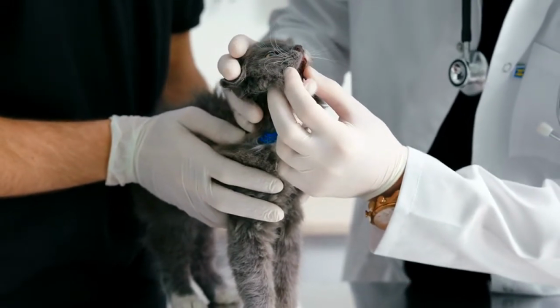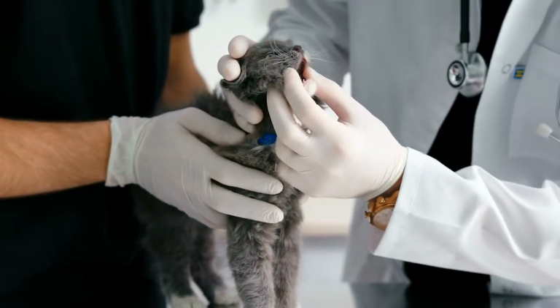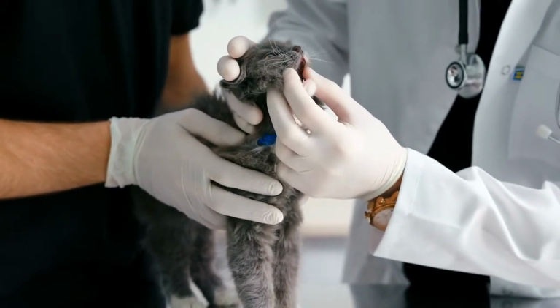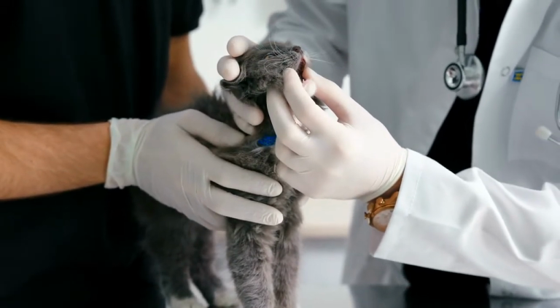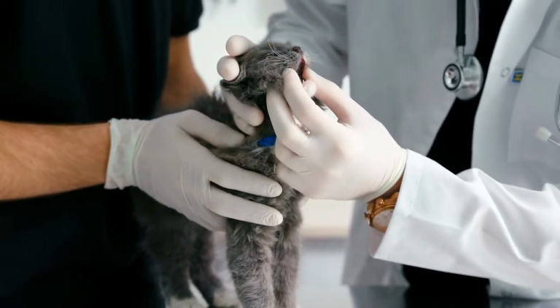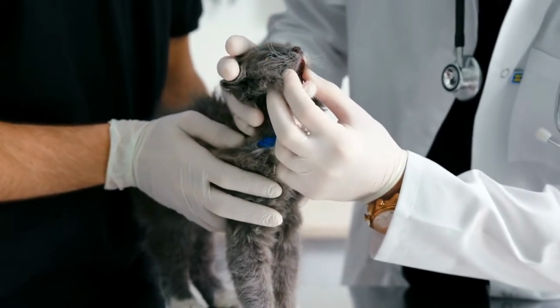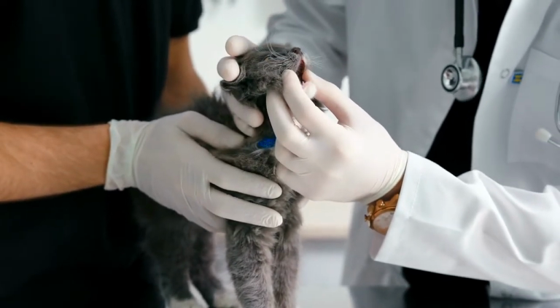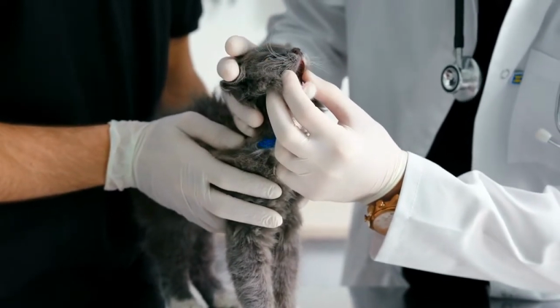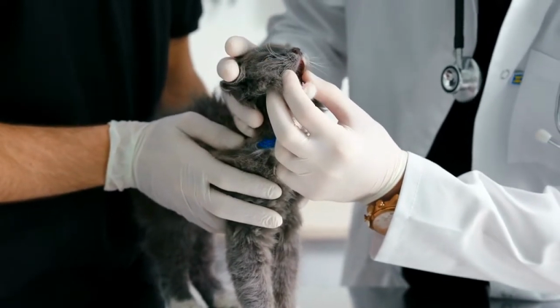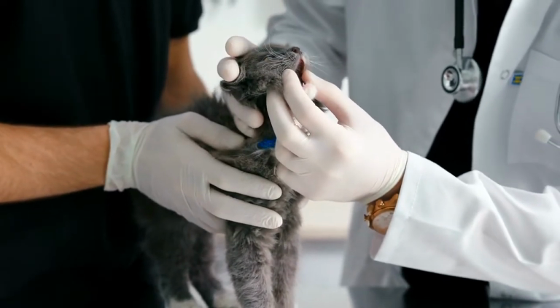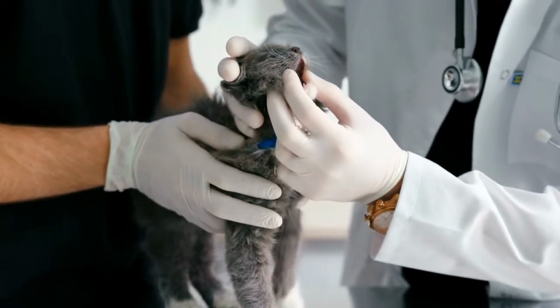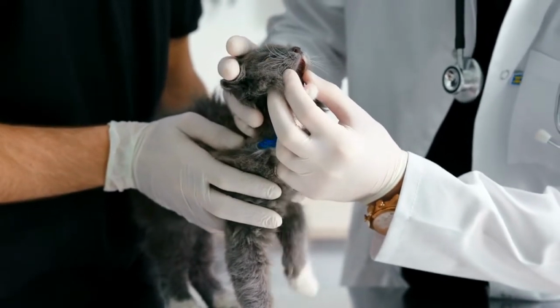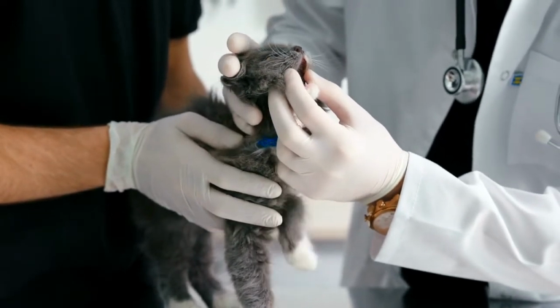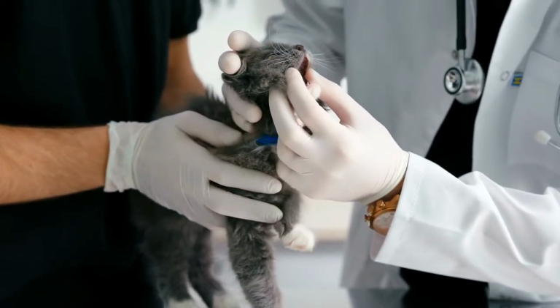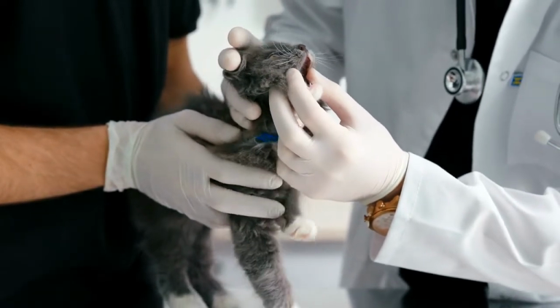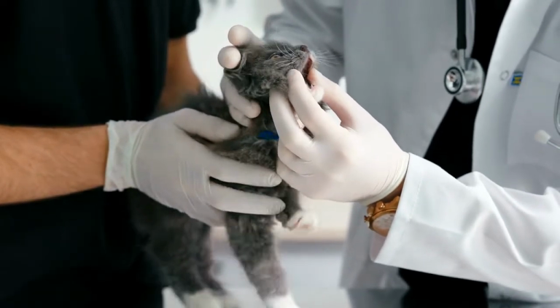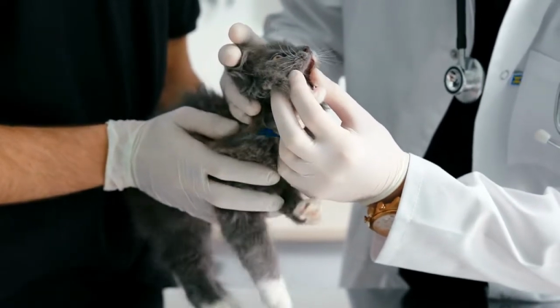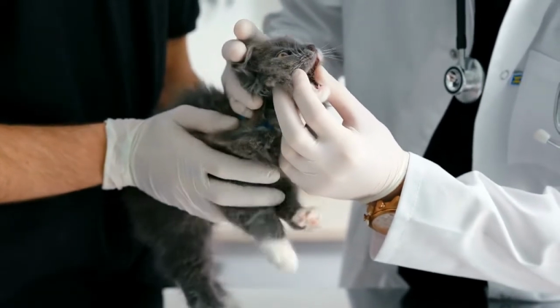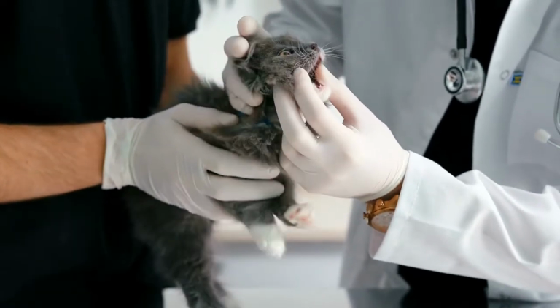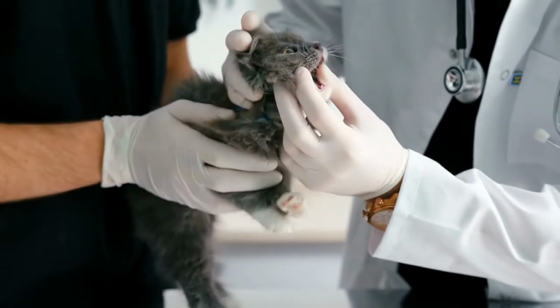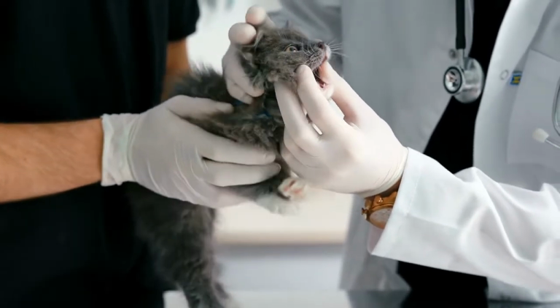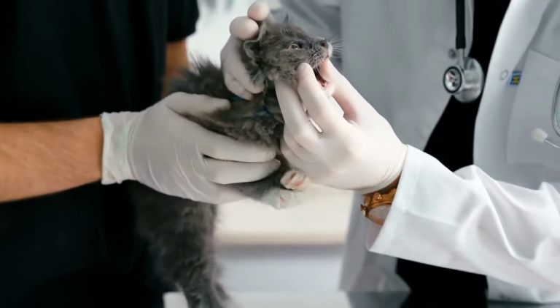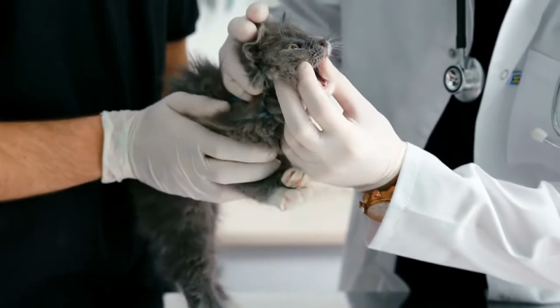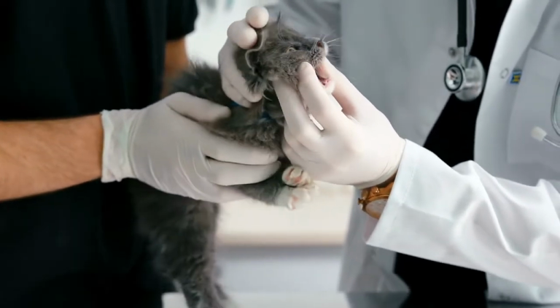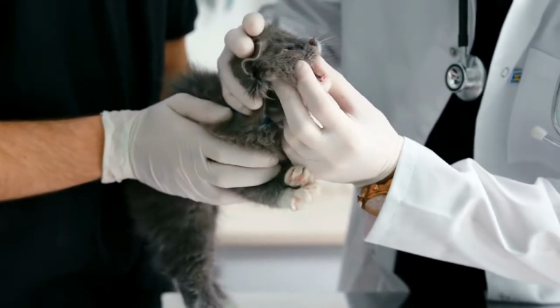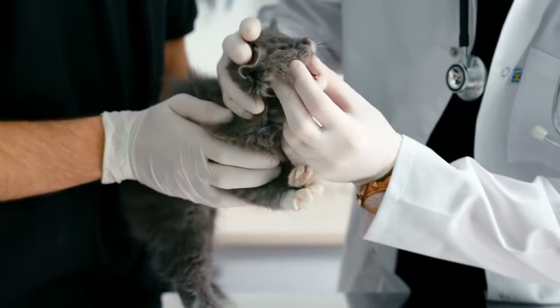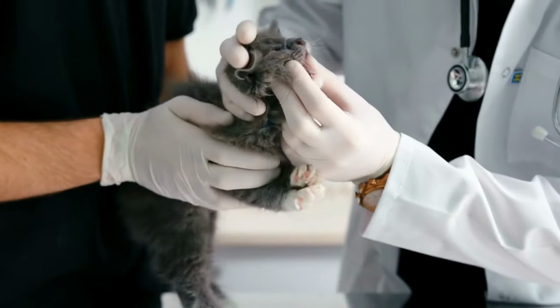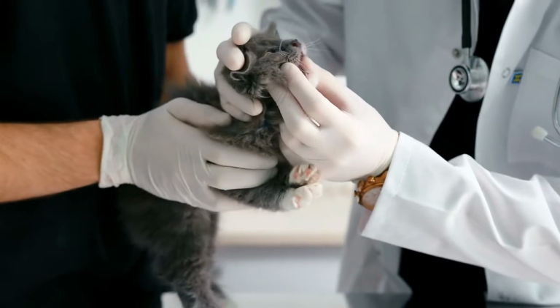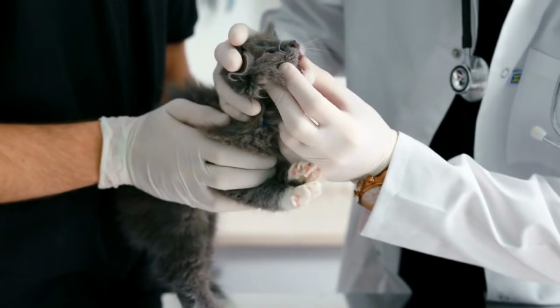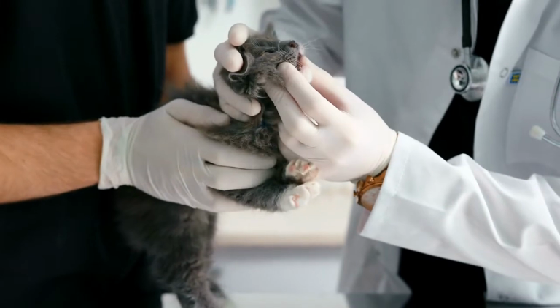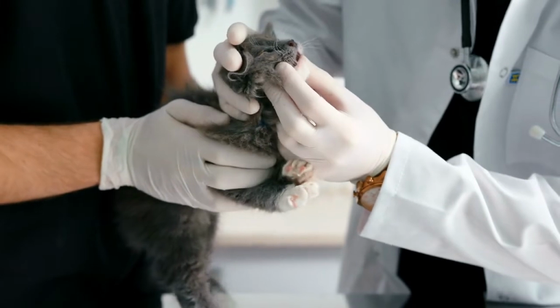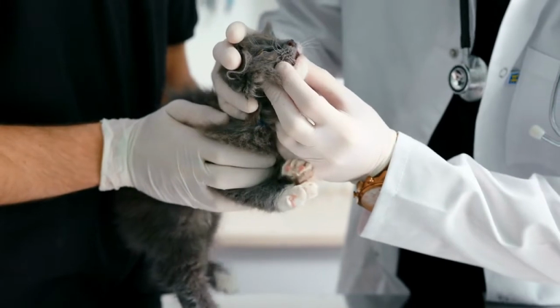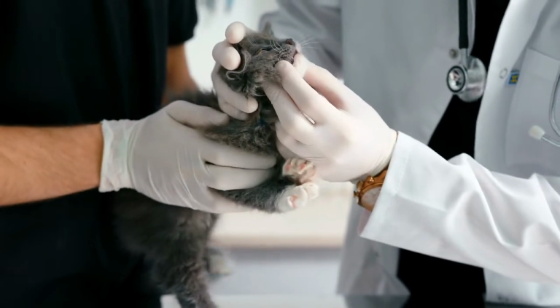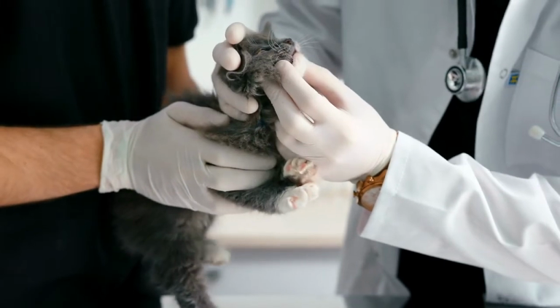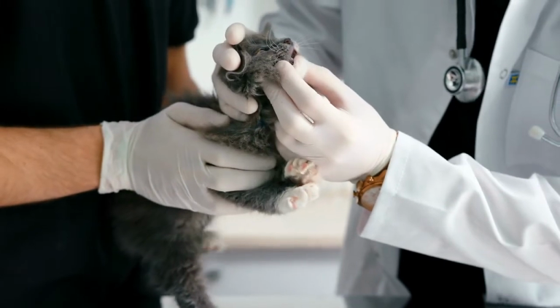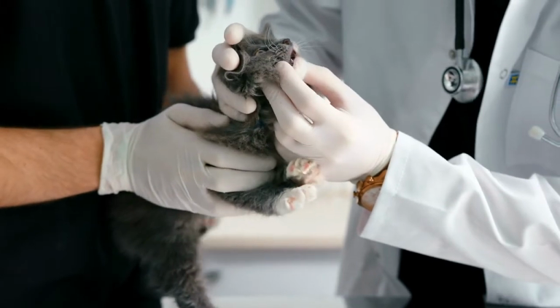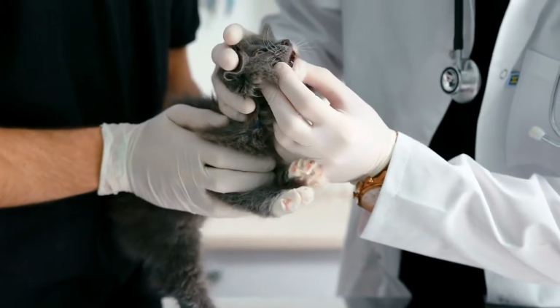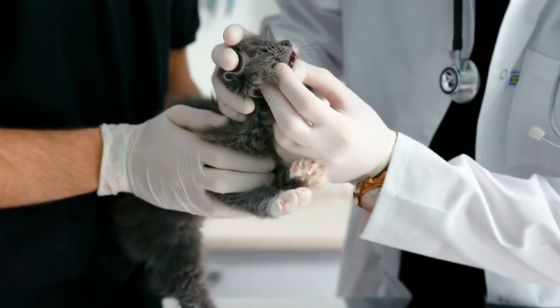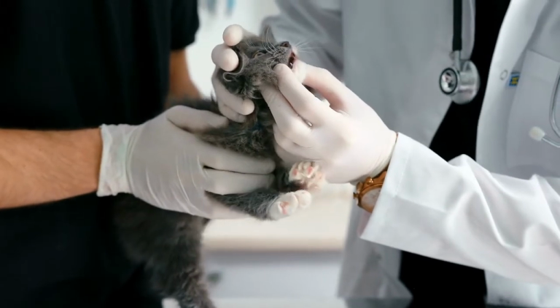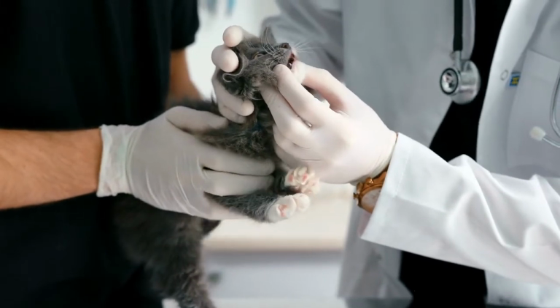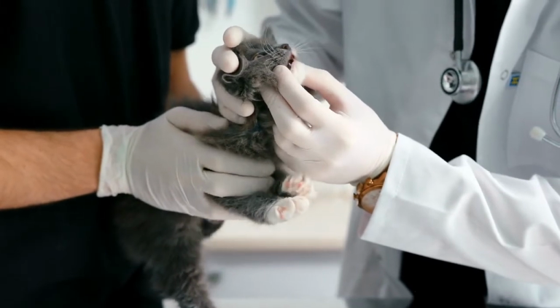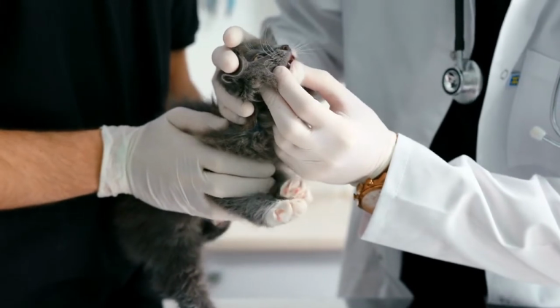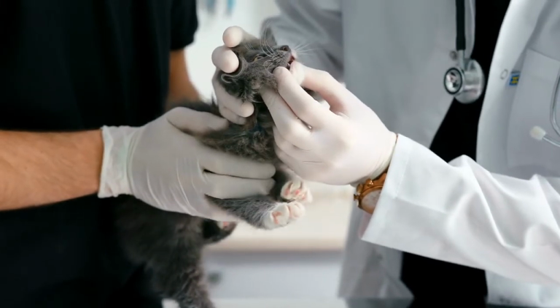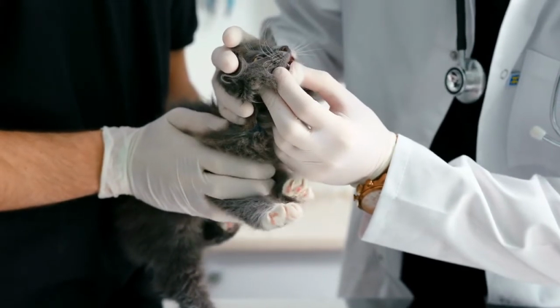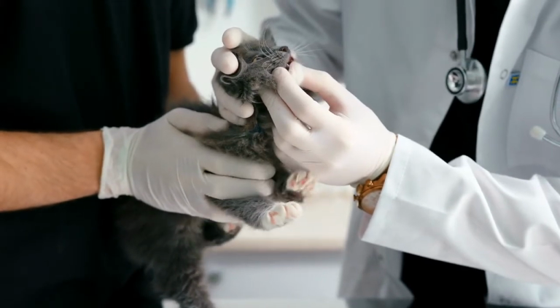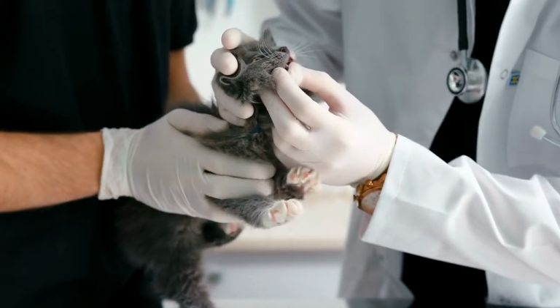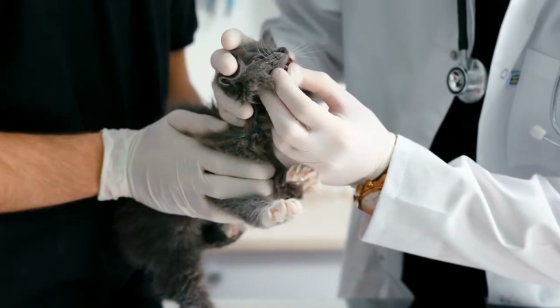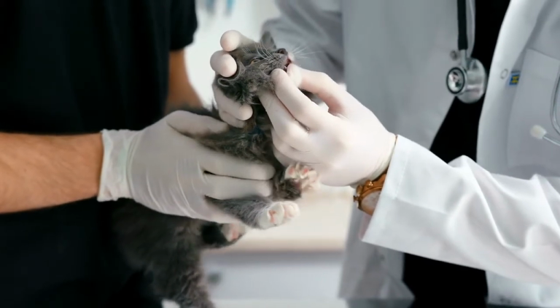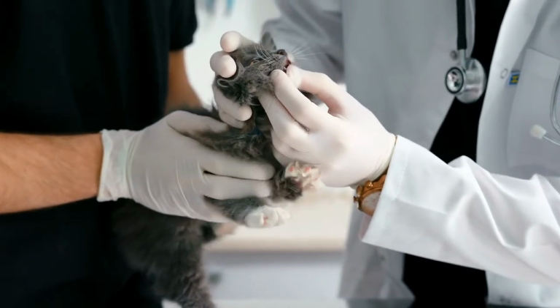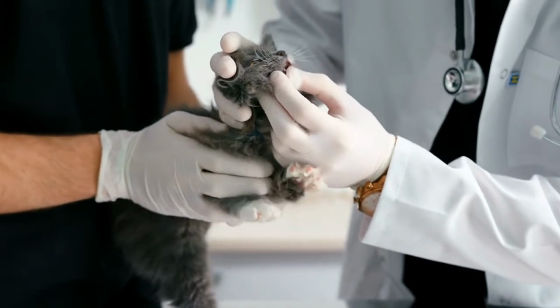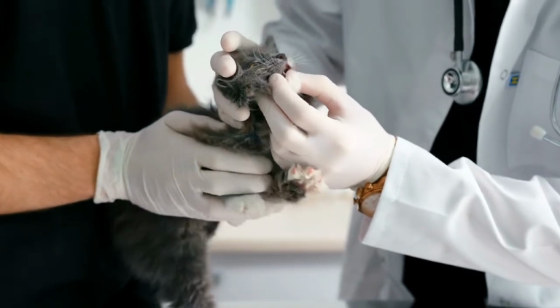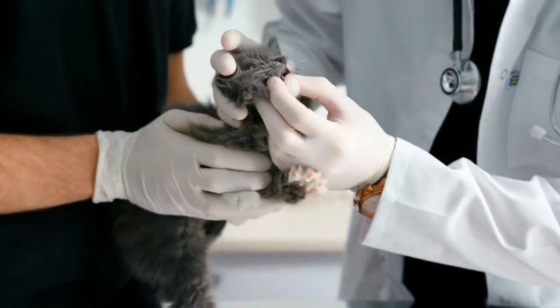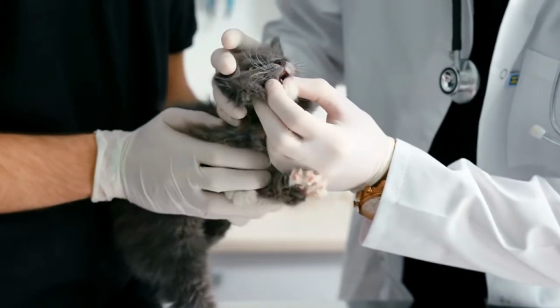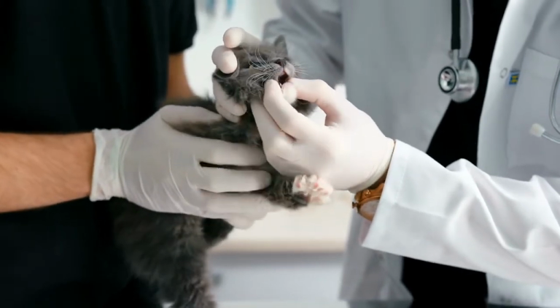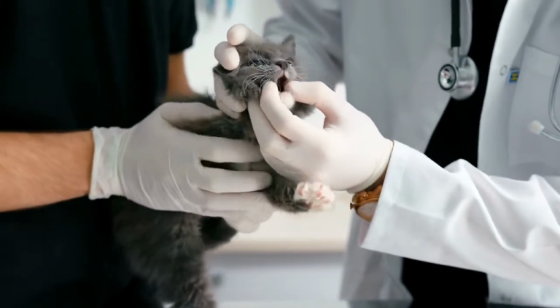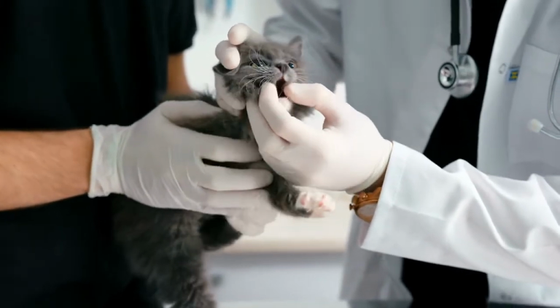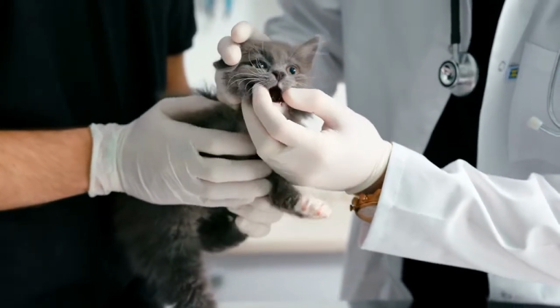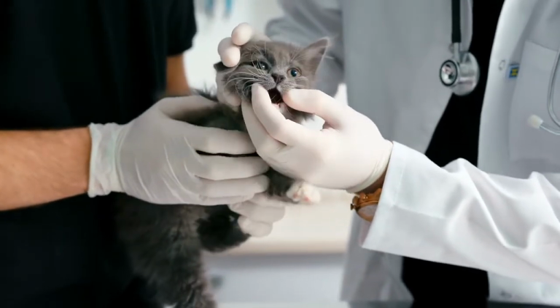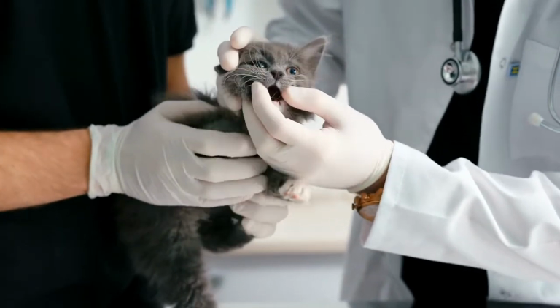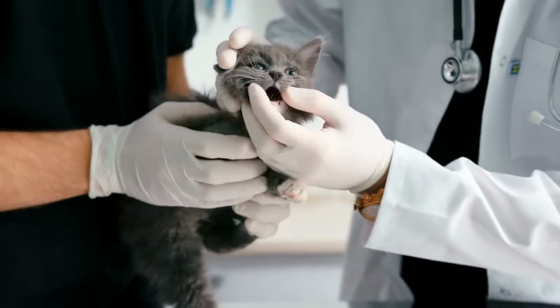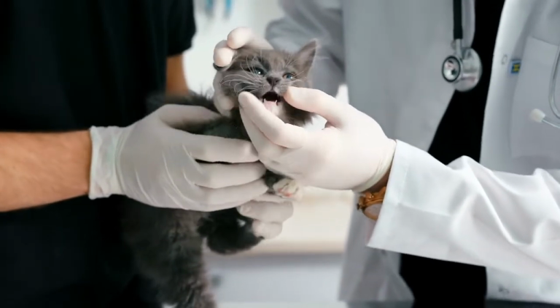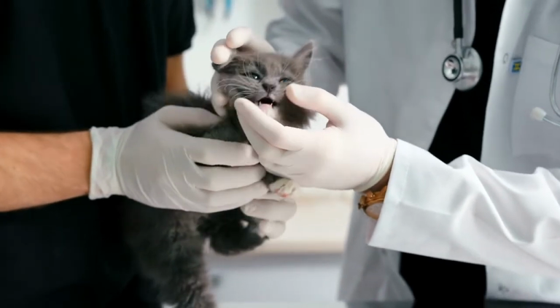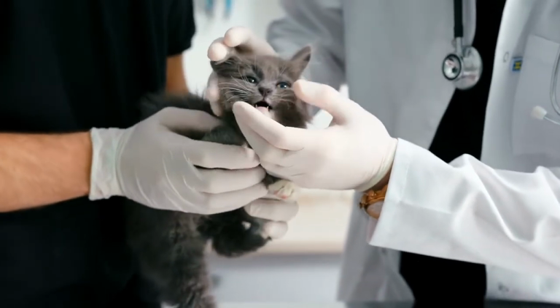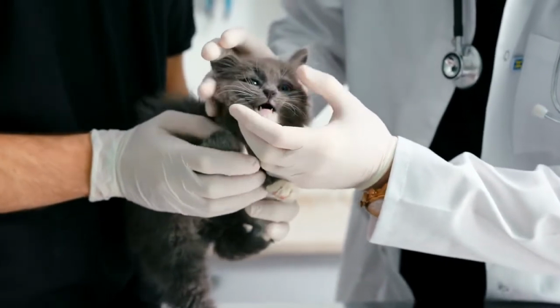Common signs that a cat is sick are vomiting, diarrhea, loss of appetite, lethargy, increased thirst, and many more.